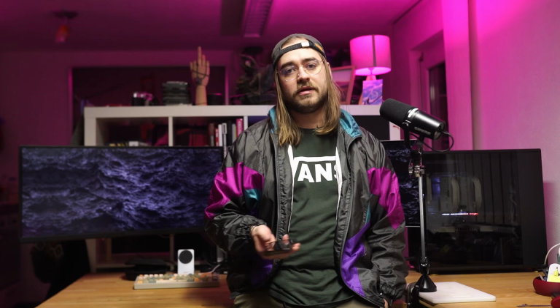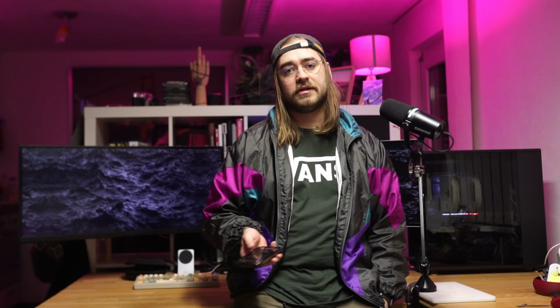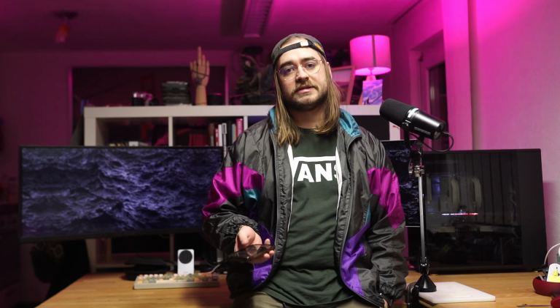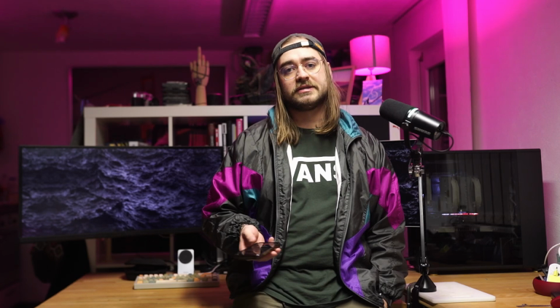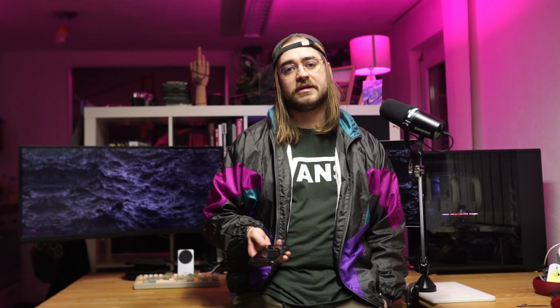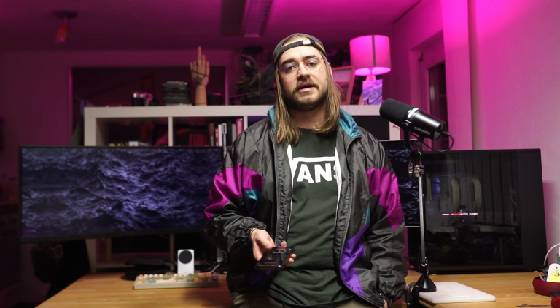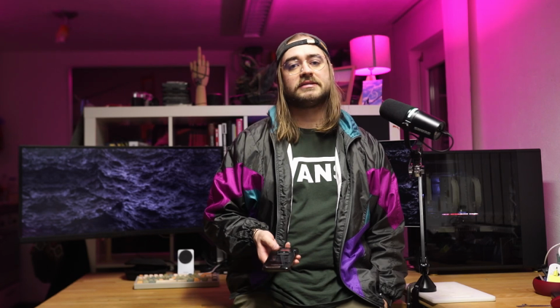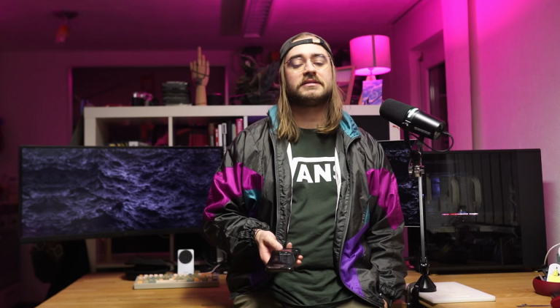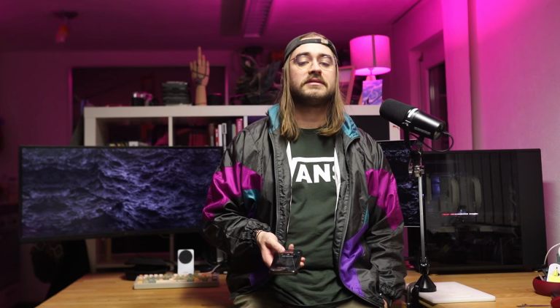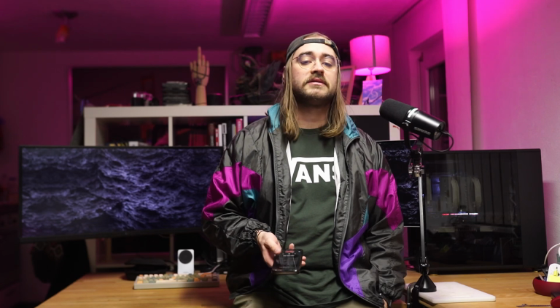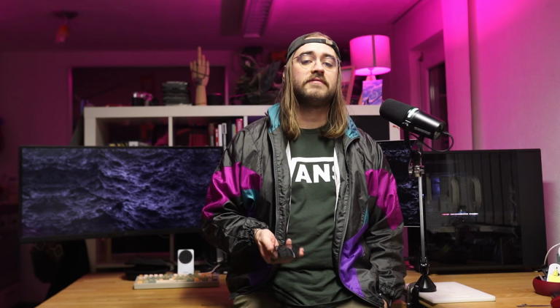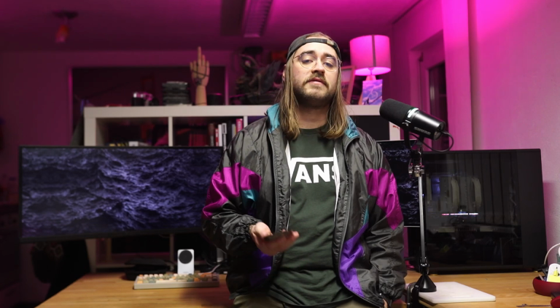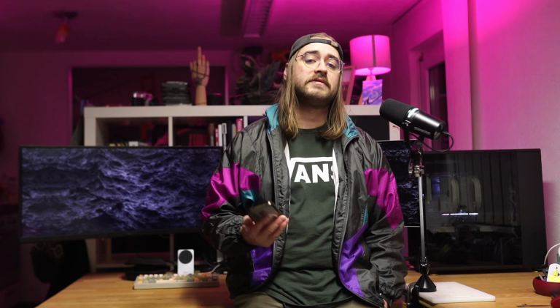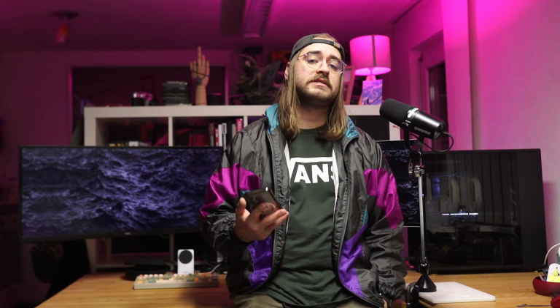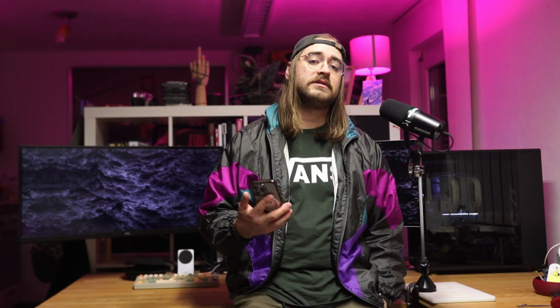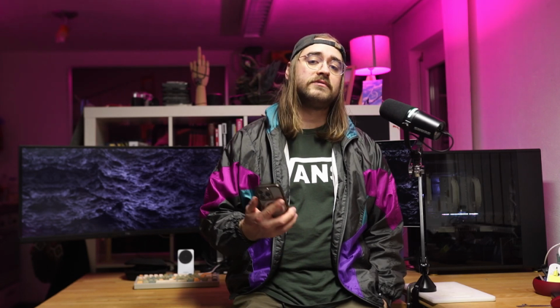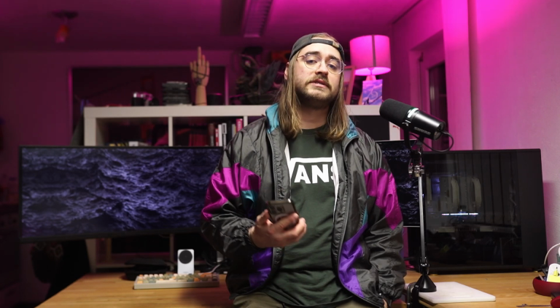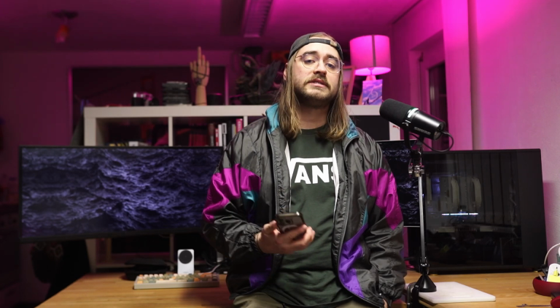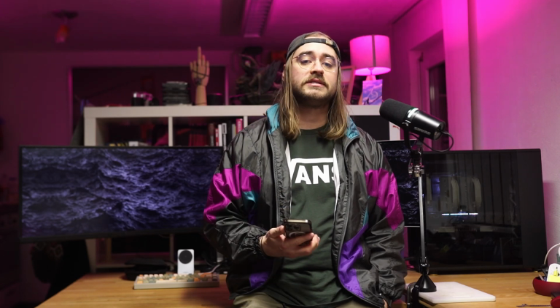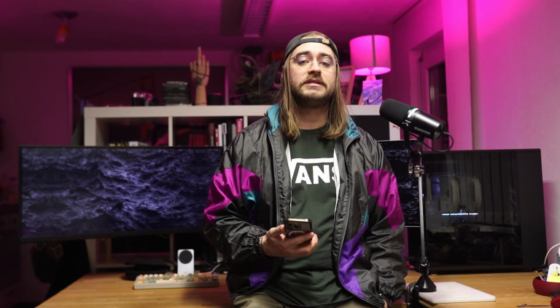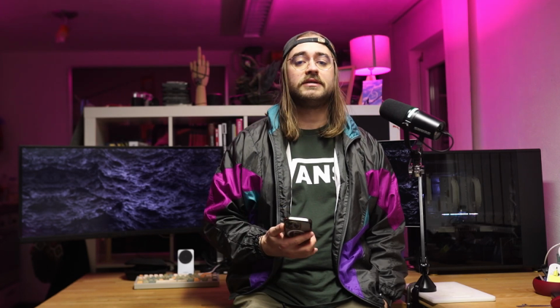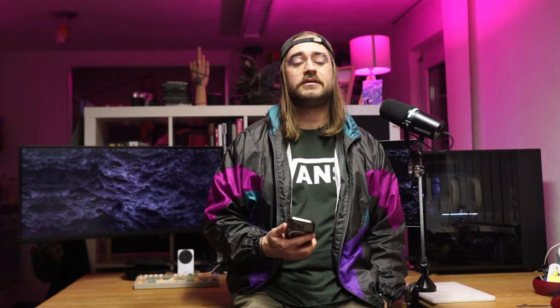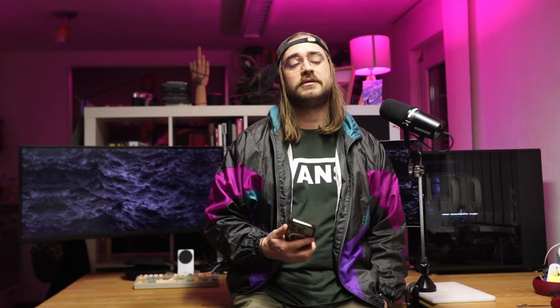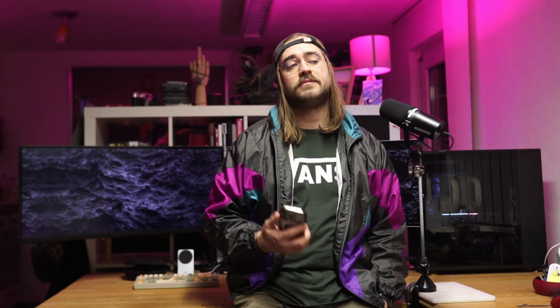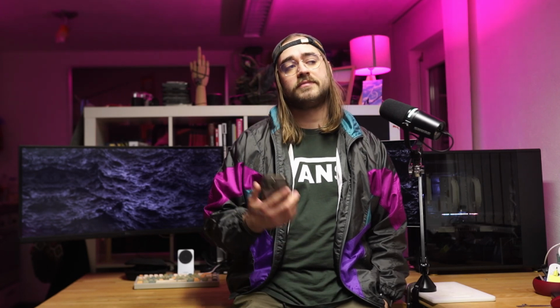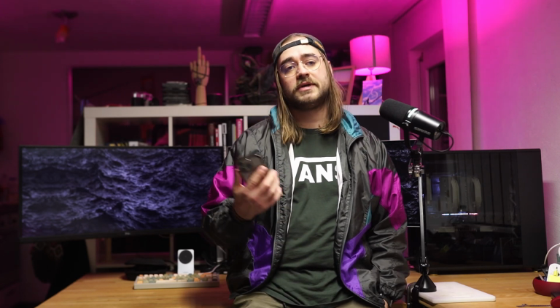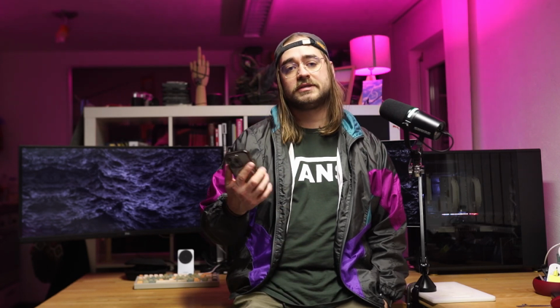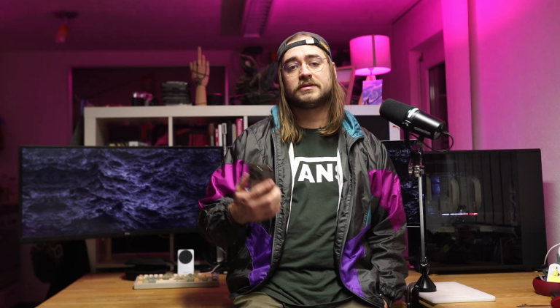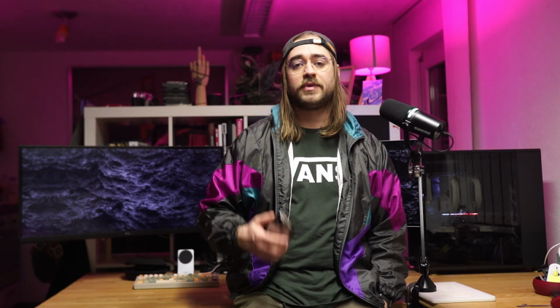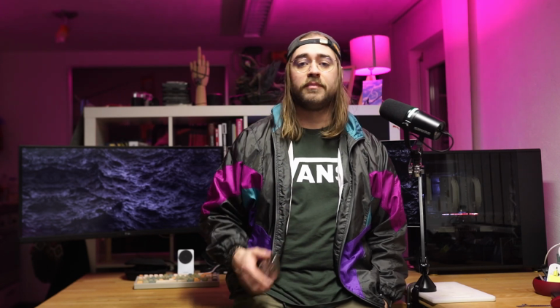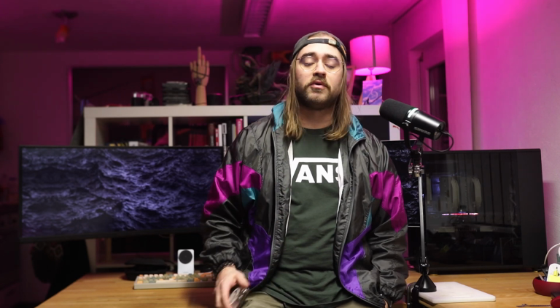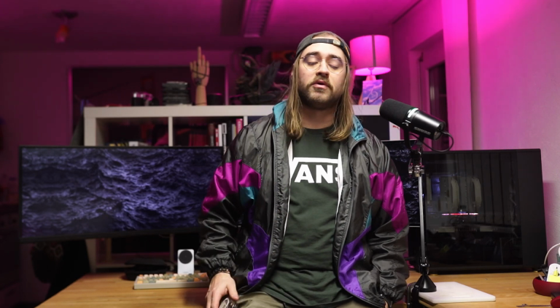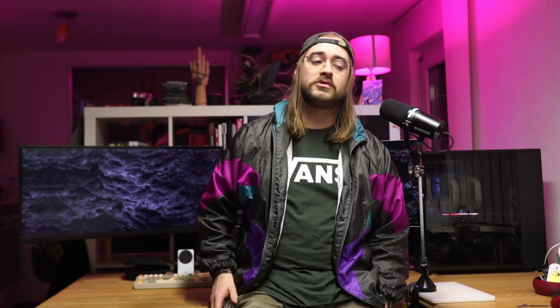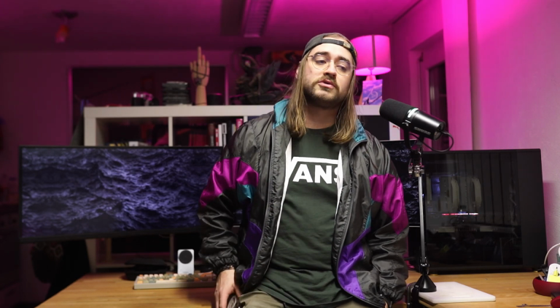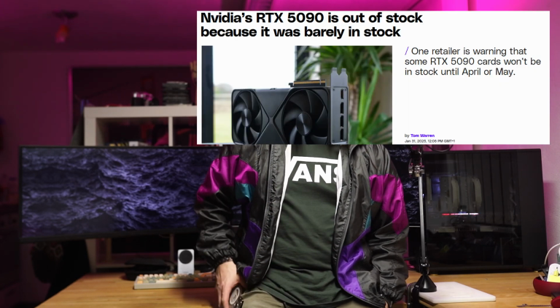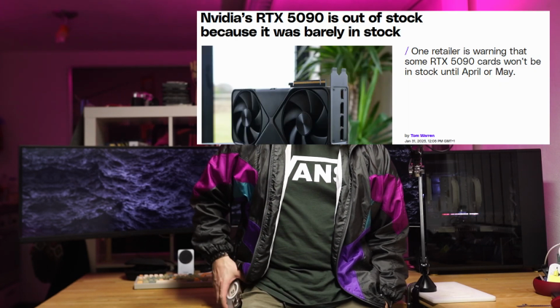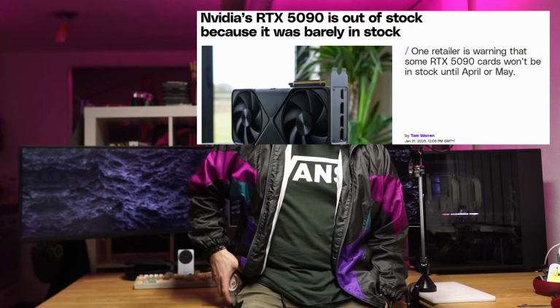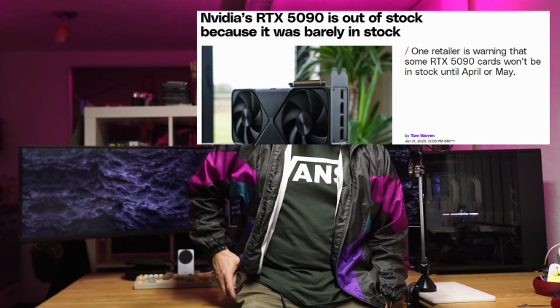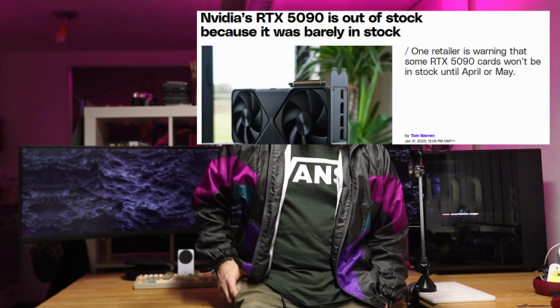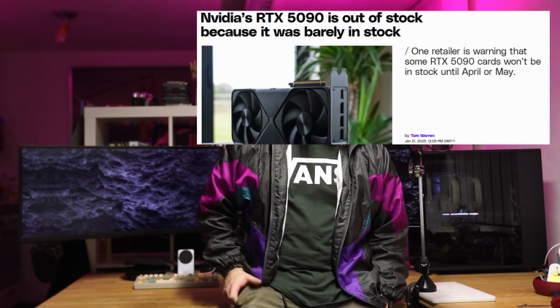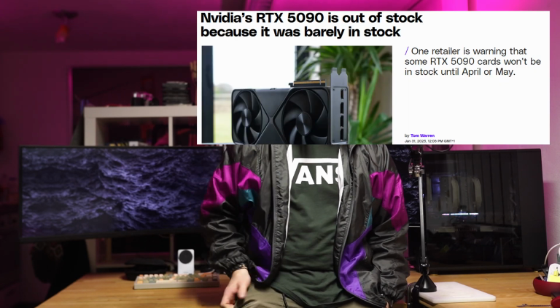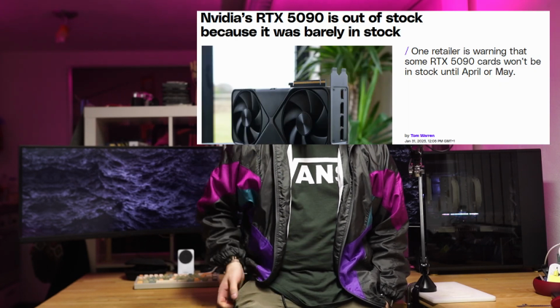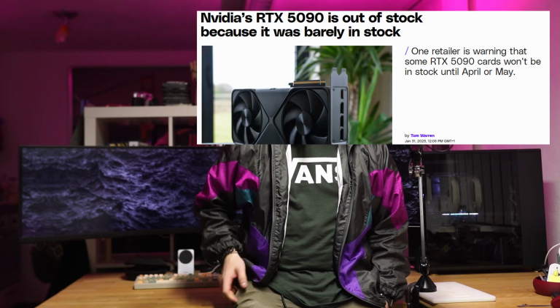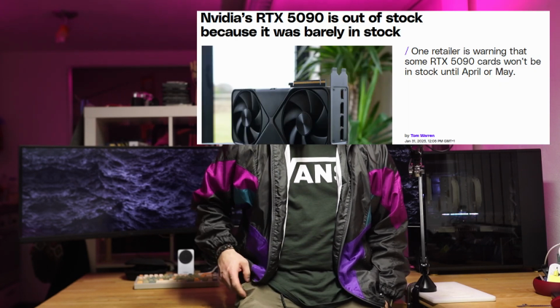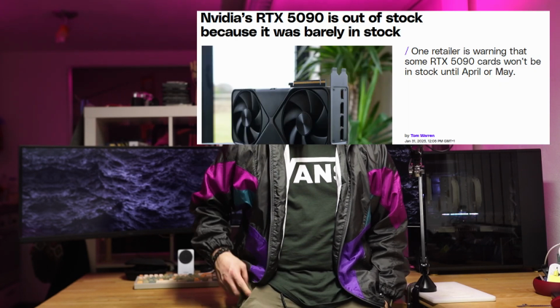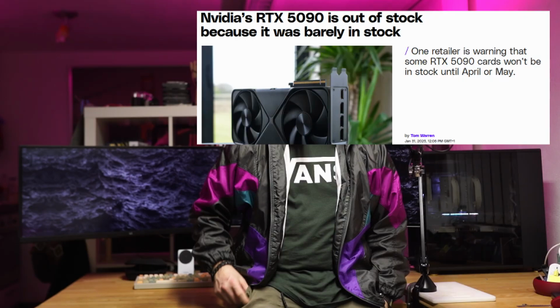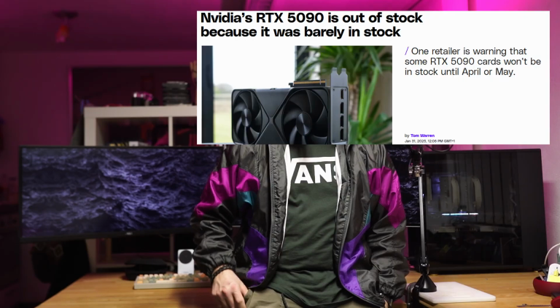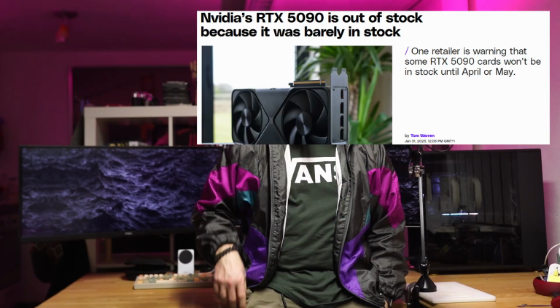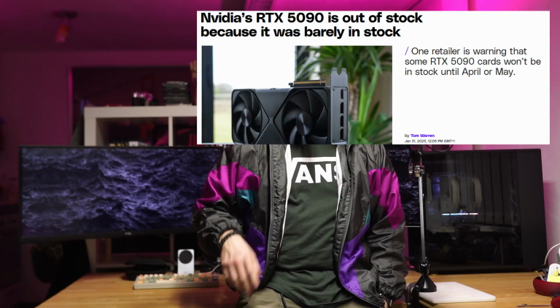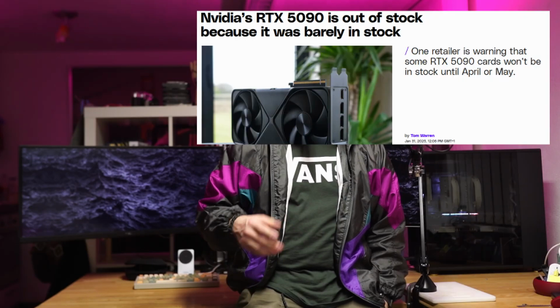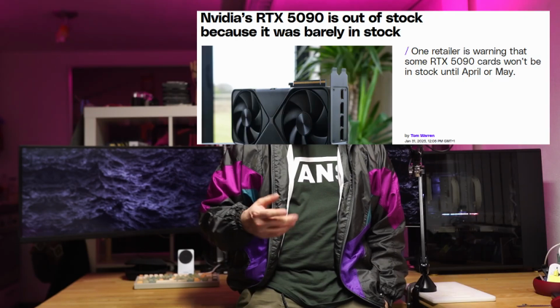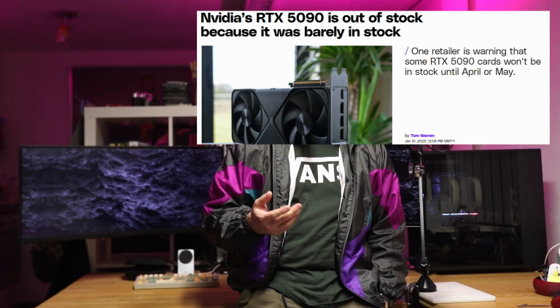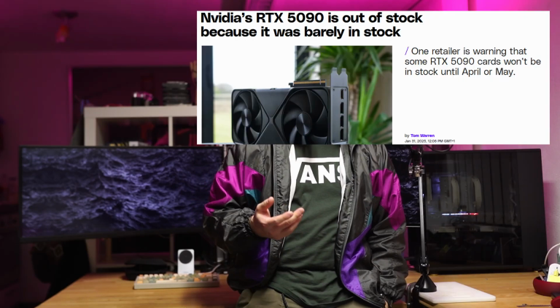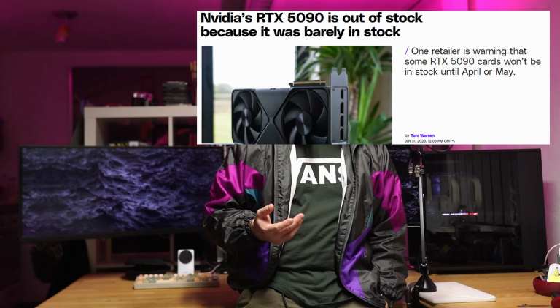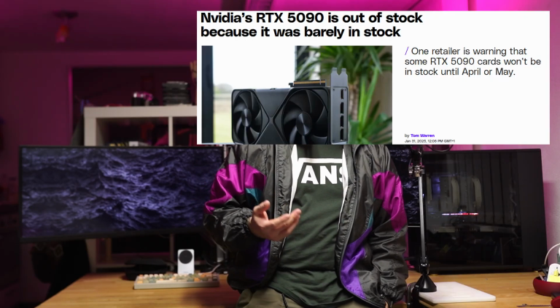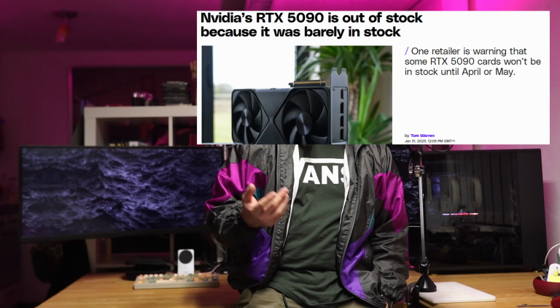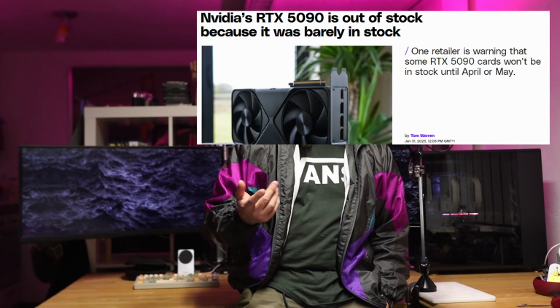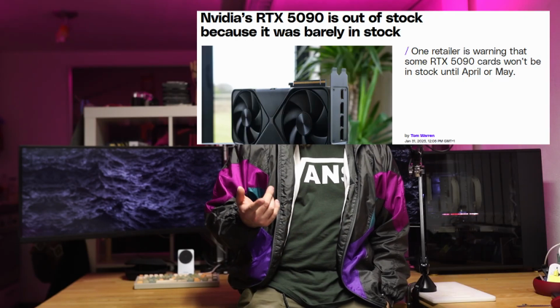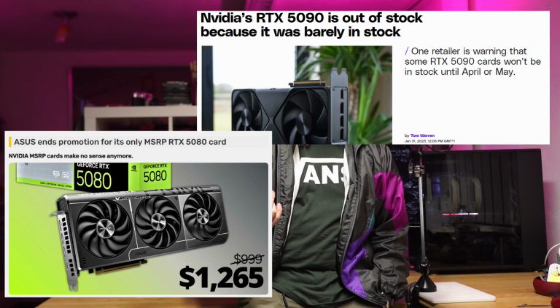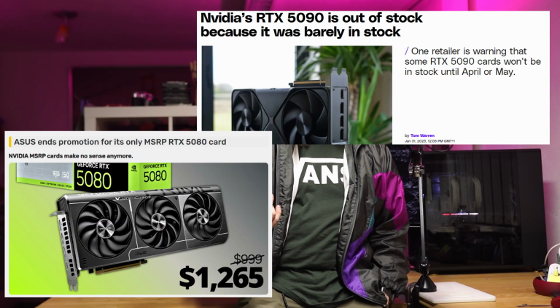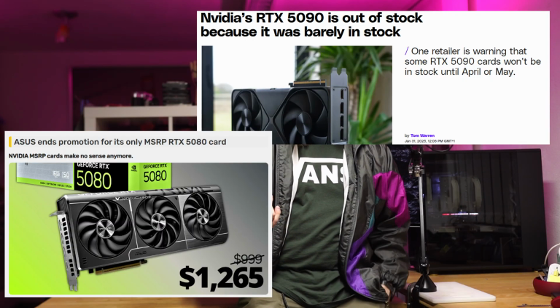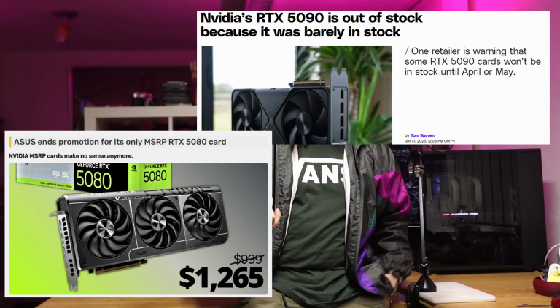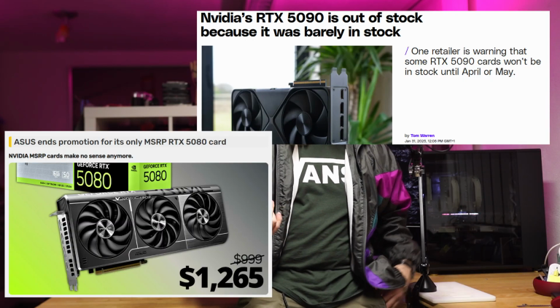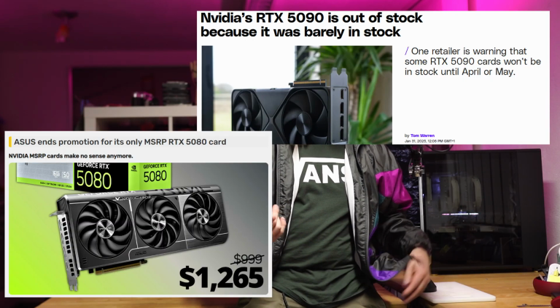Listen lads, the 50 series is here, it's a paper launch, we all know it. The performance upgrade is negligible.